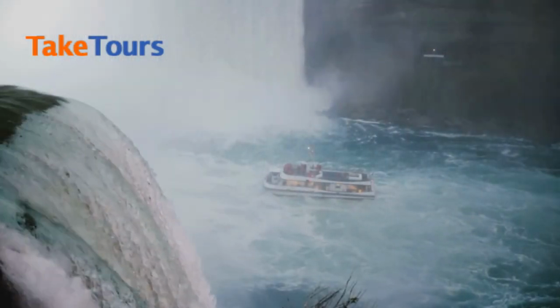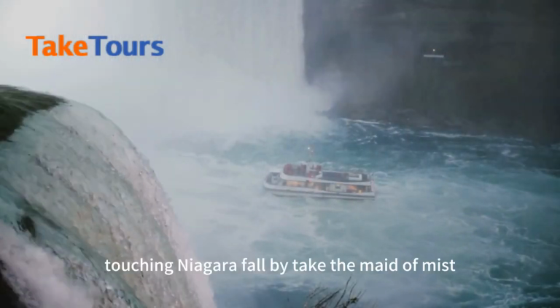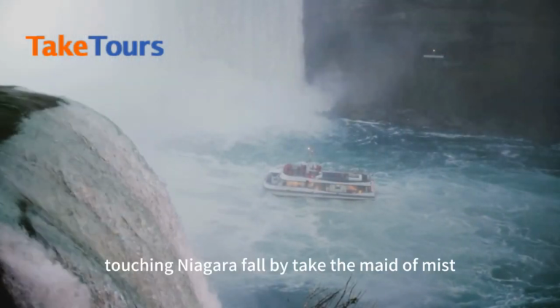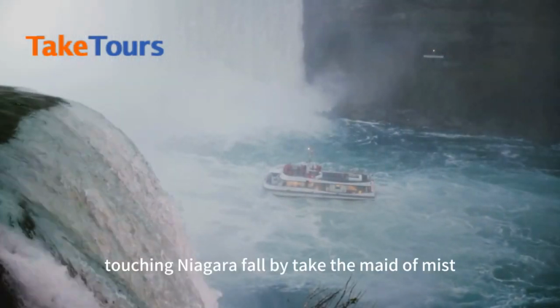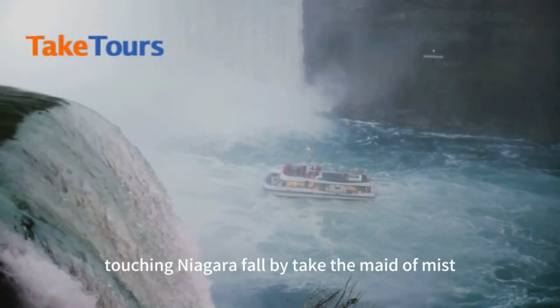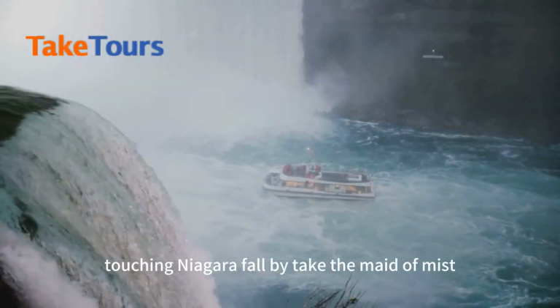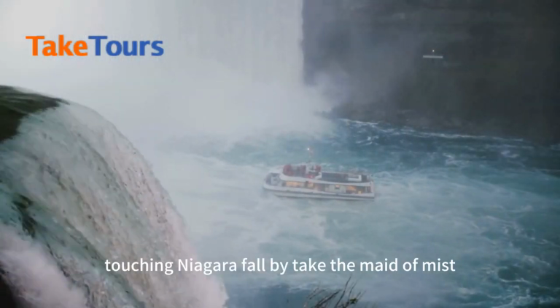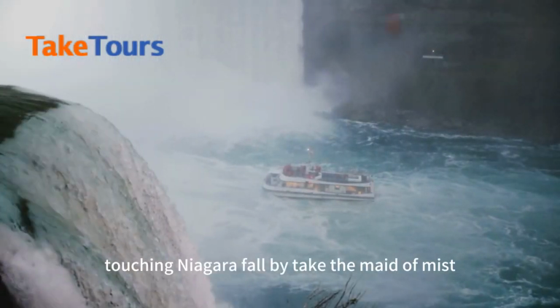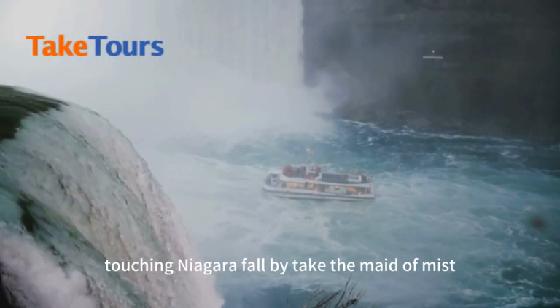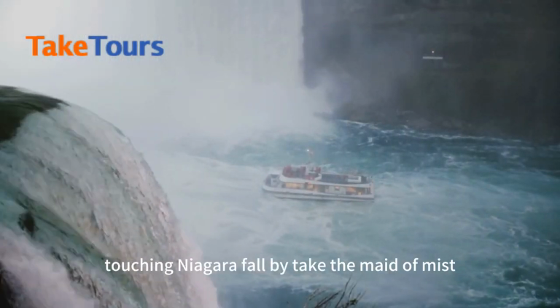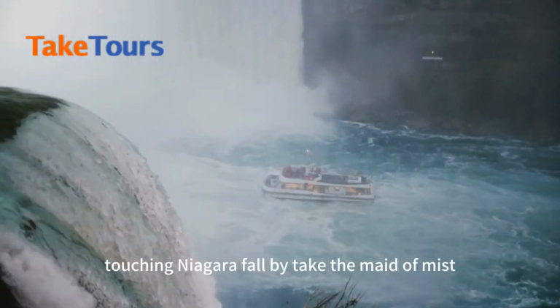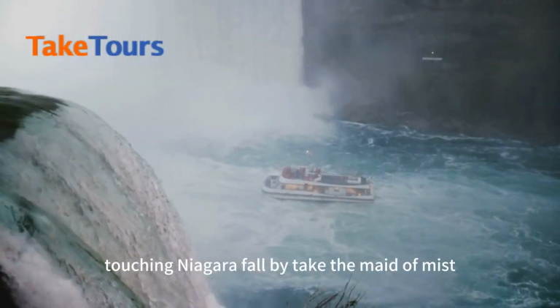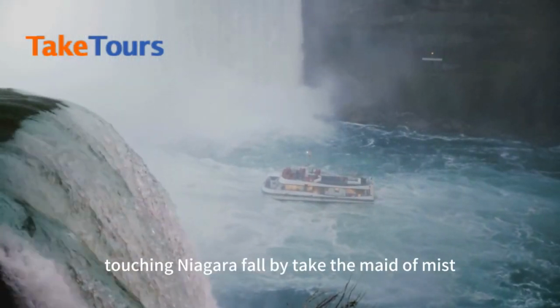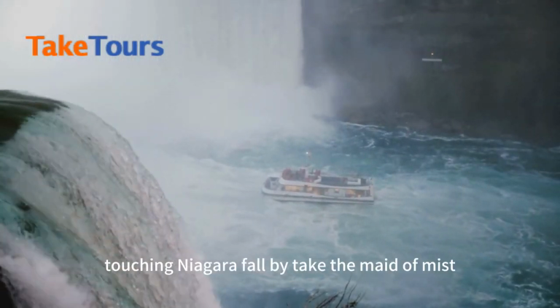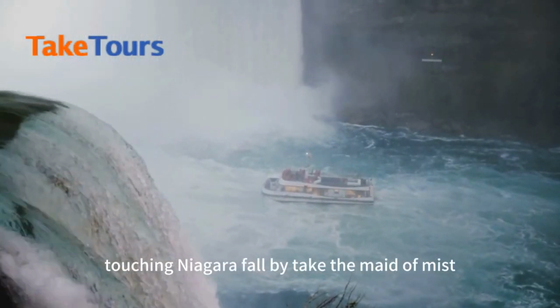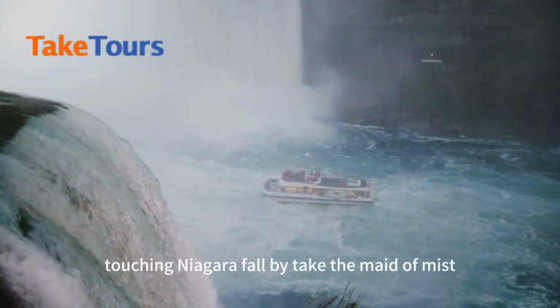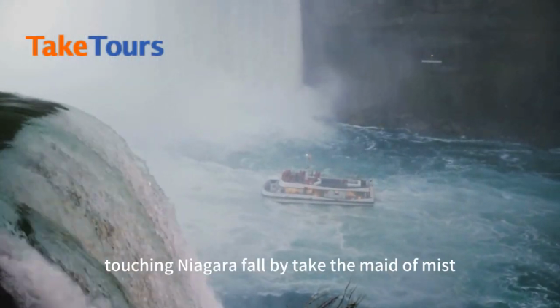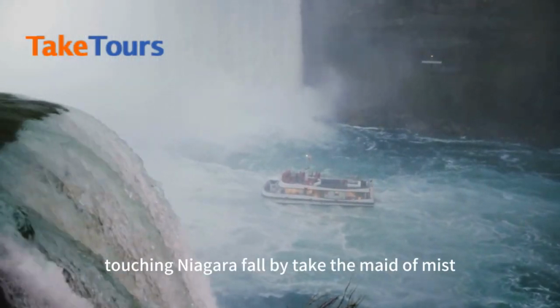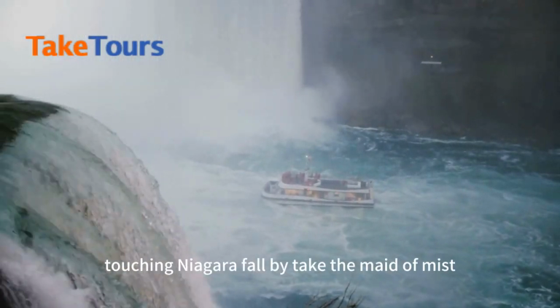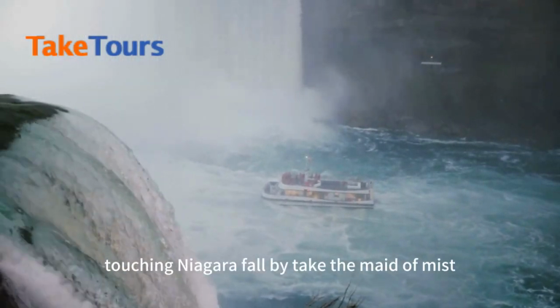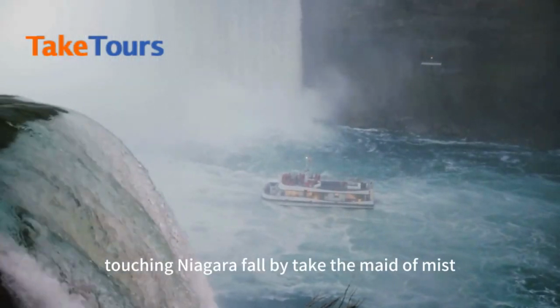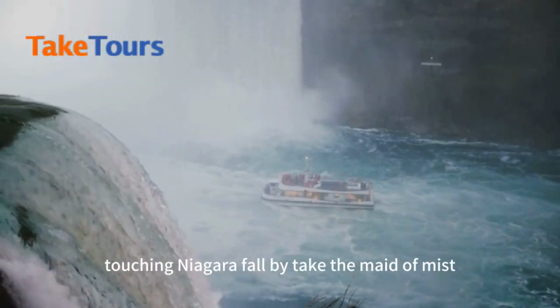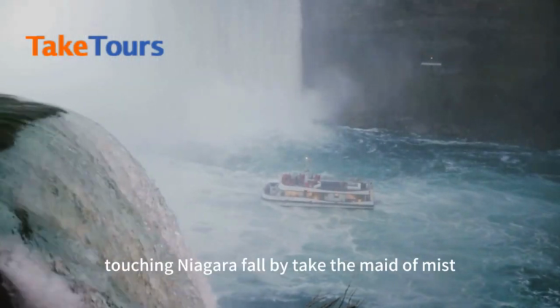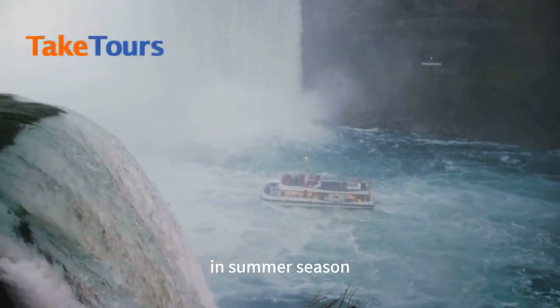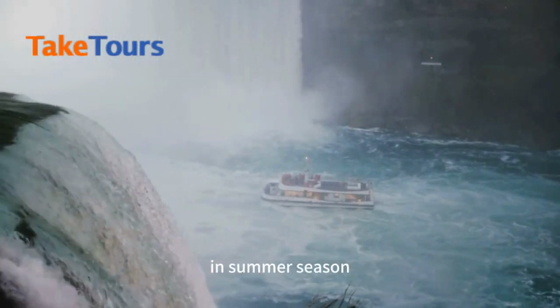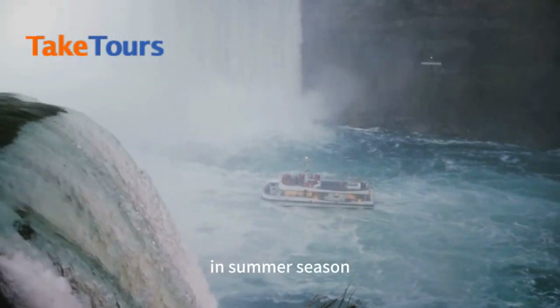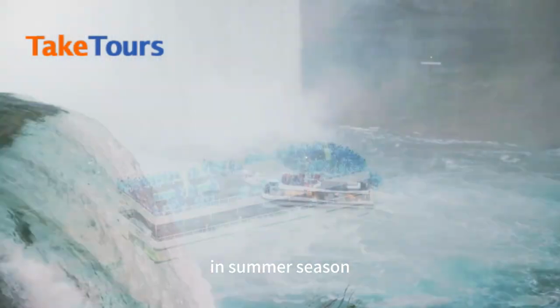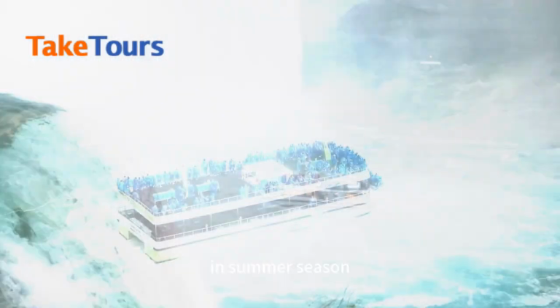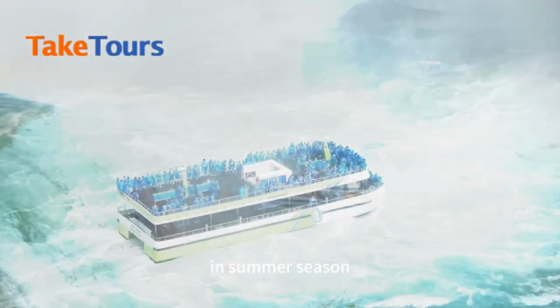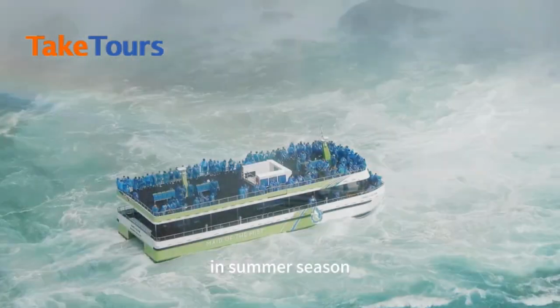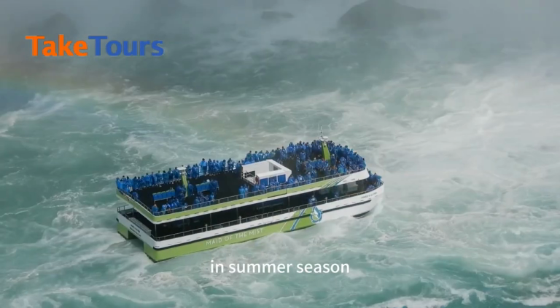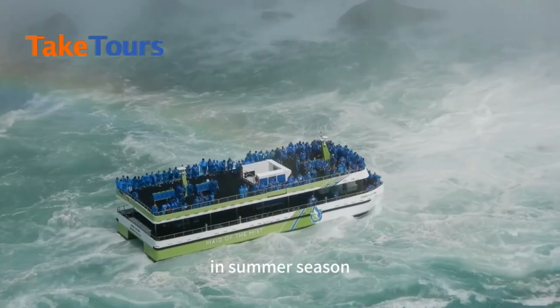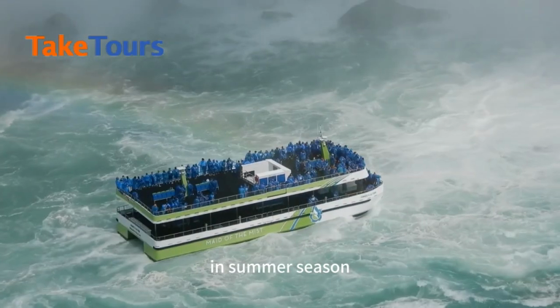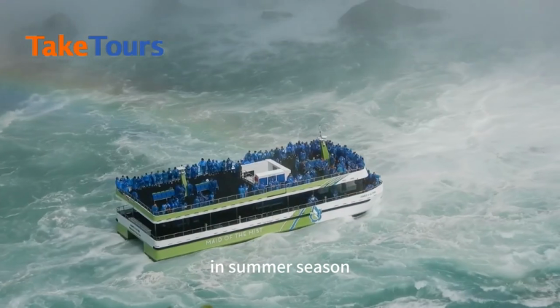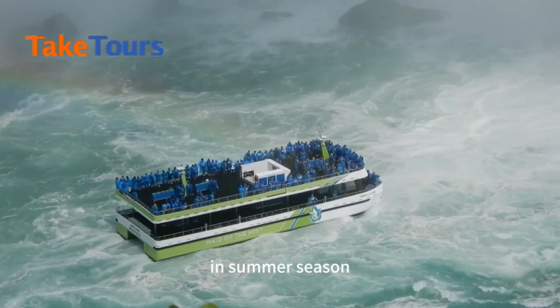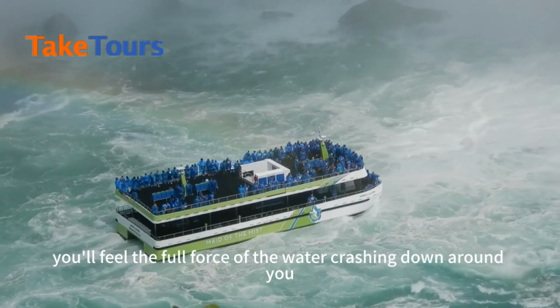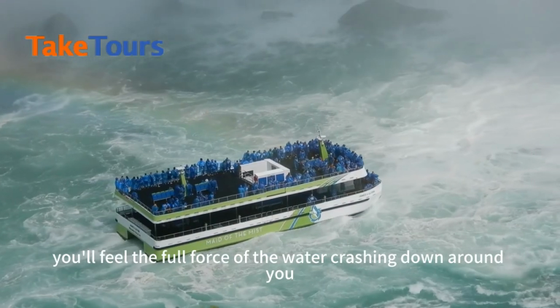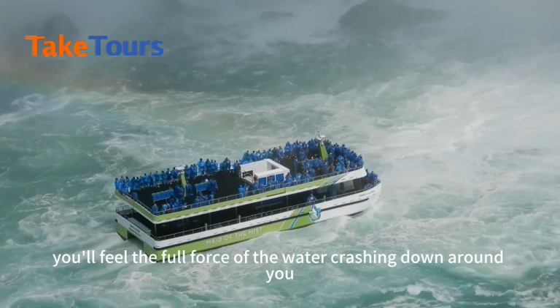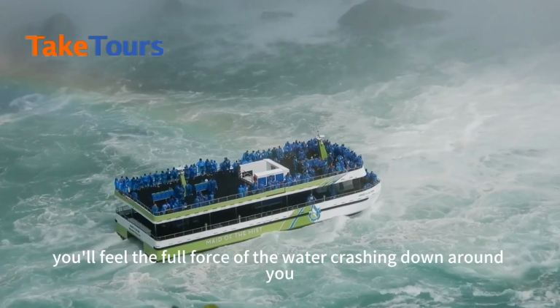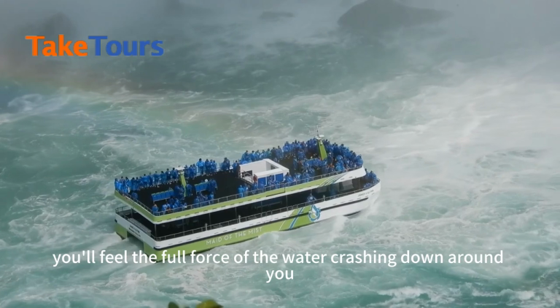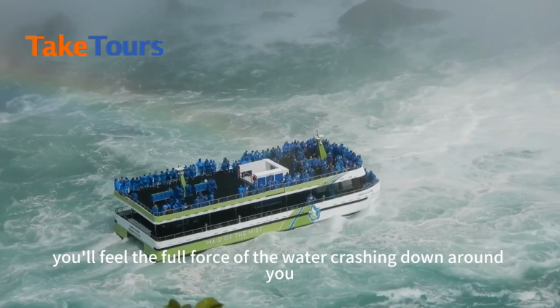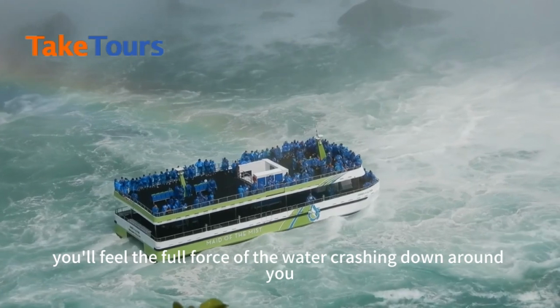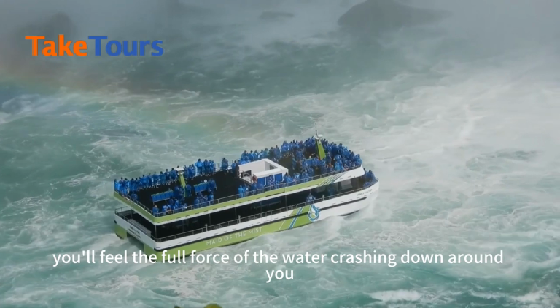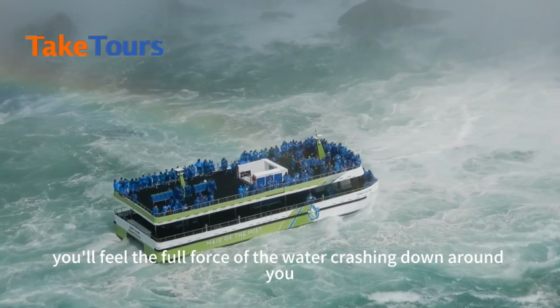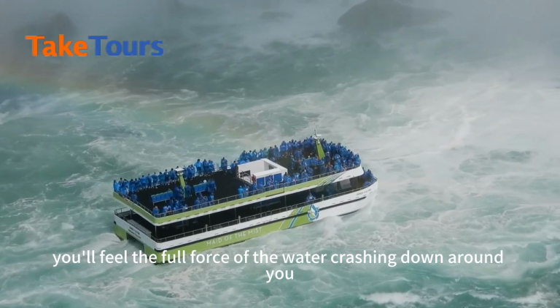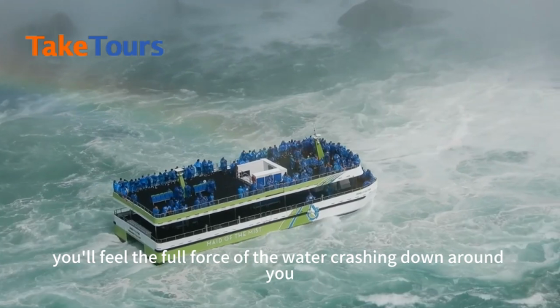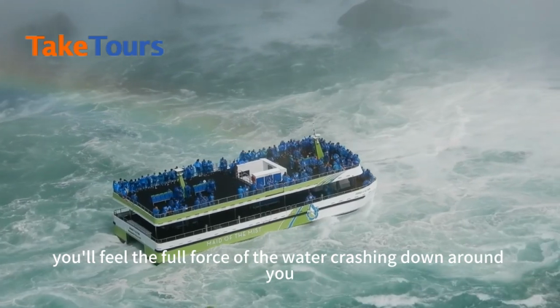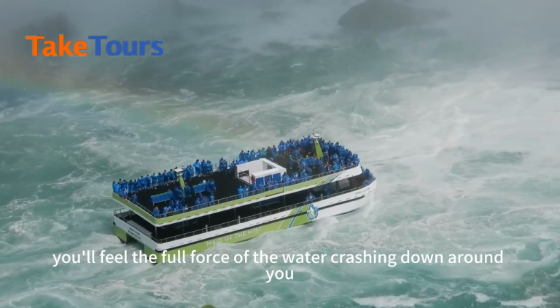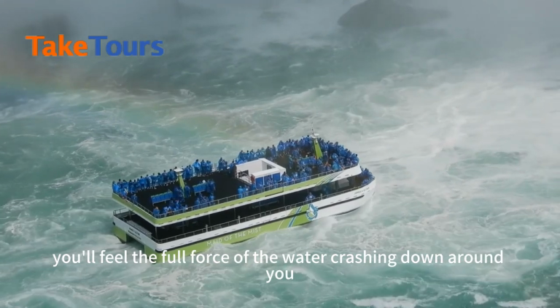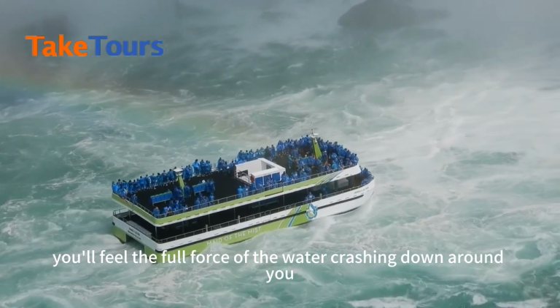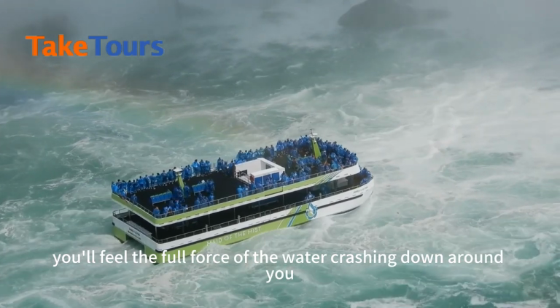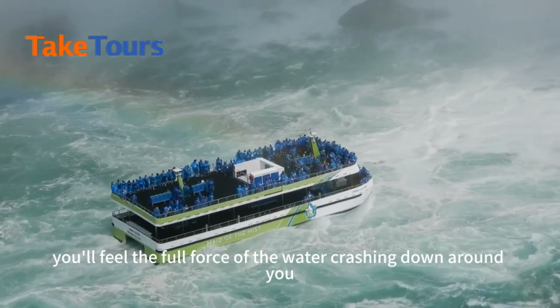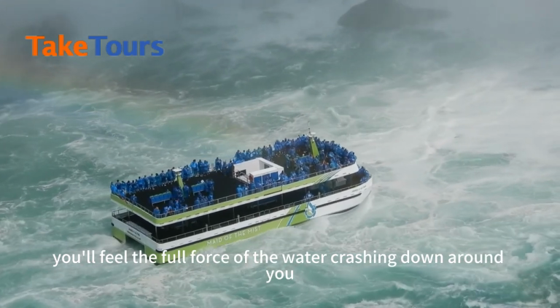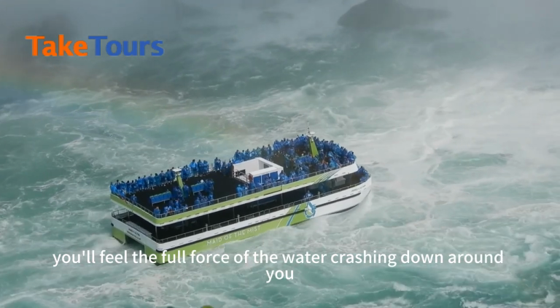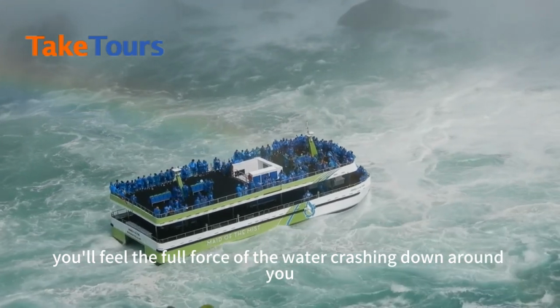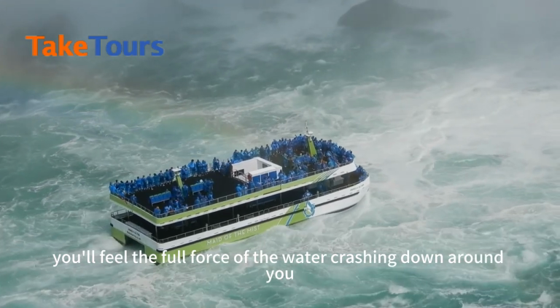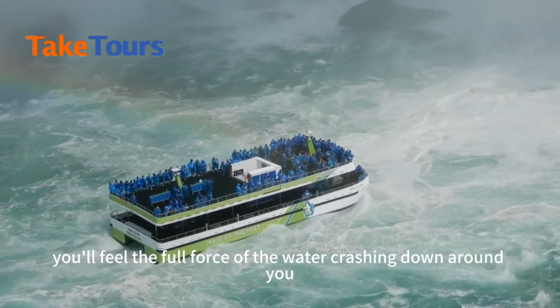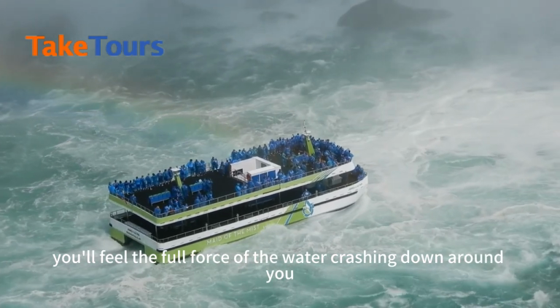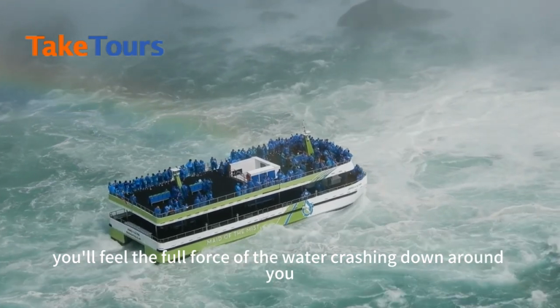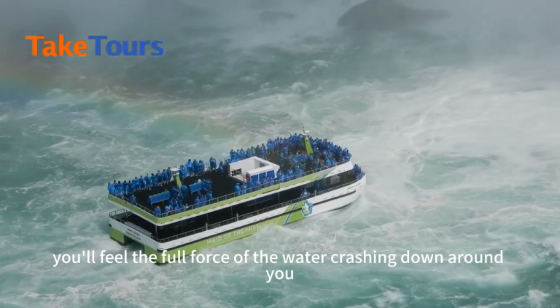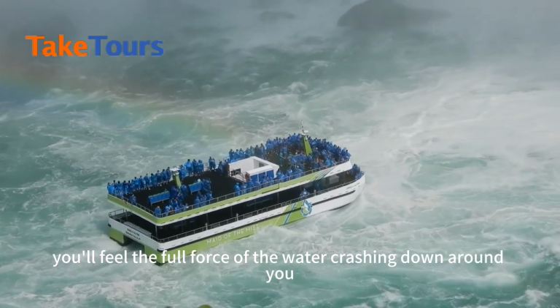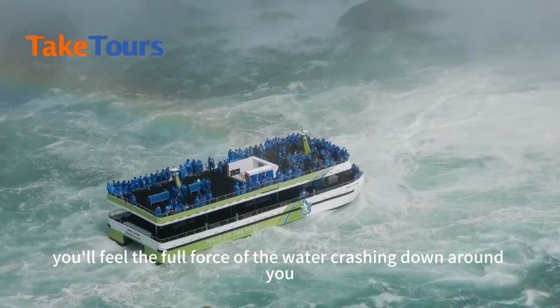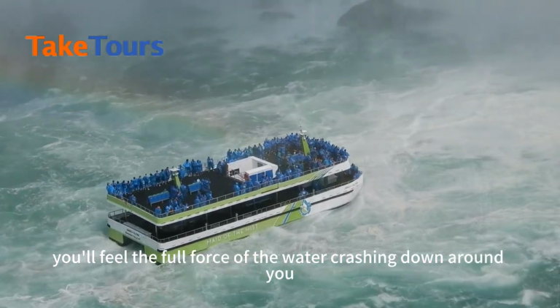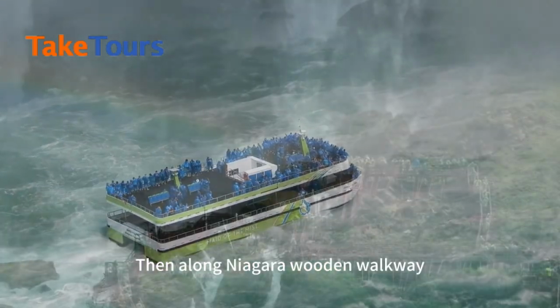Touring Niagara Falls by taking the Maid of the Mist in summer season, you'll feel the full force of the water crashing down around you.